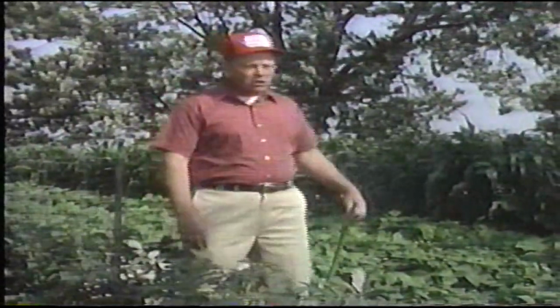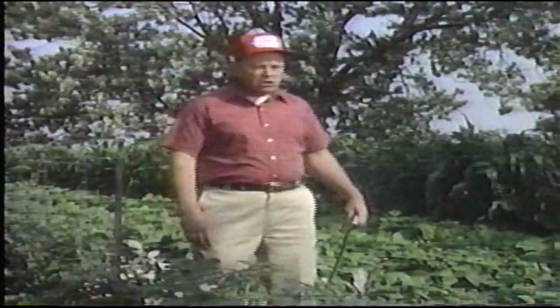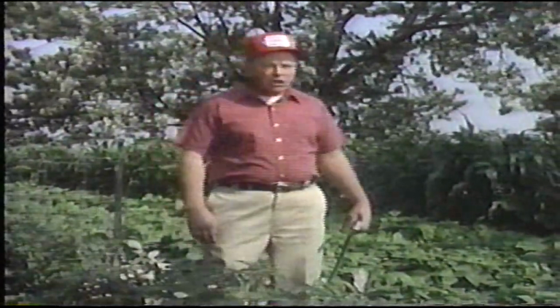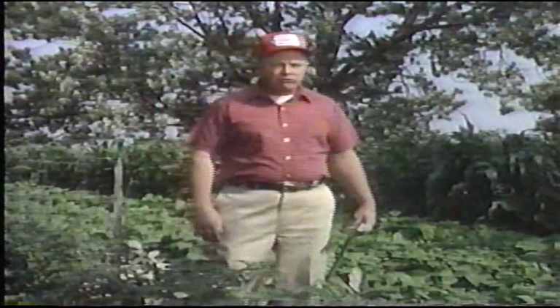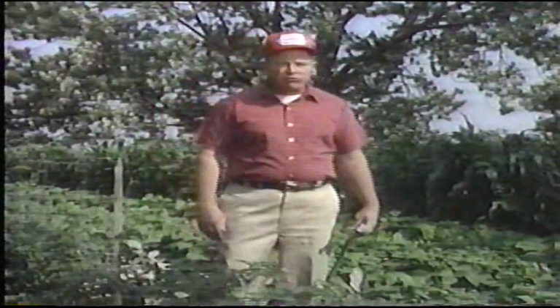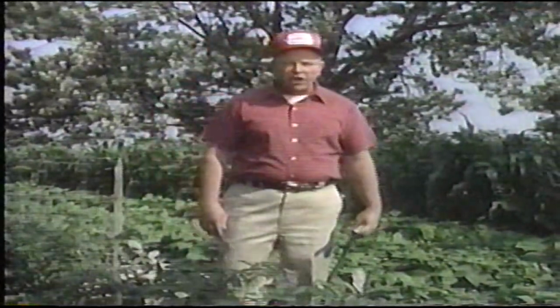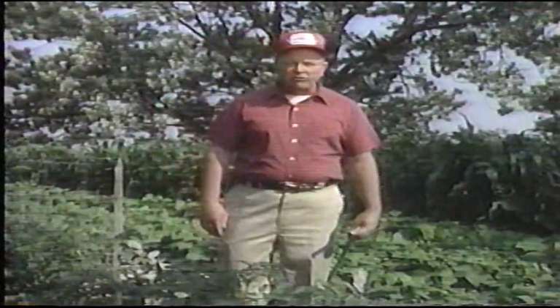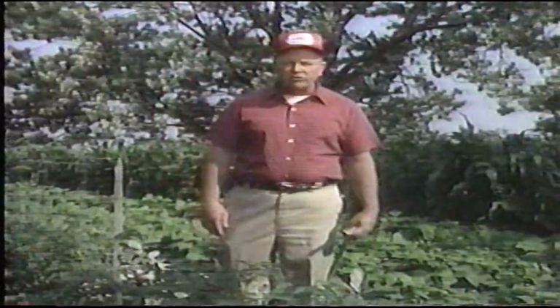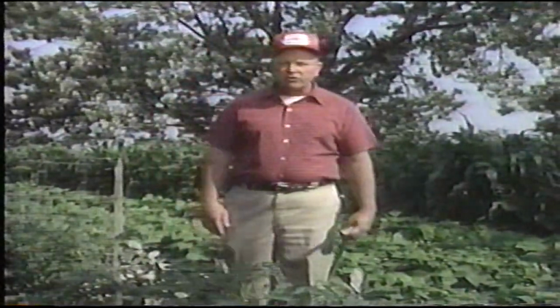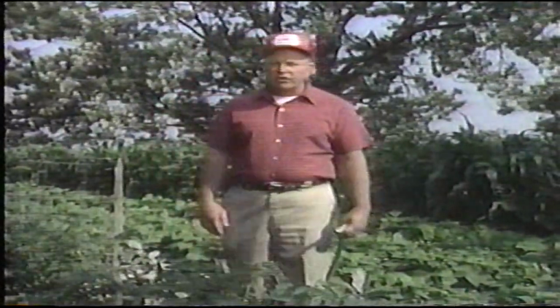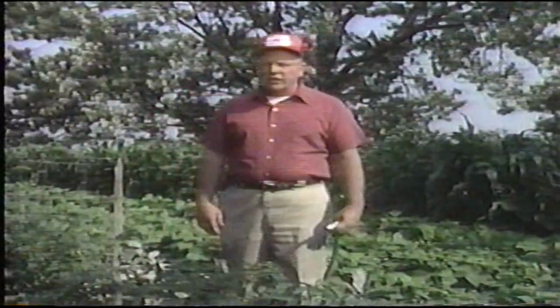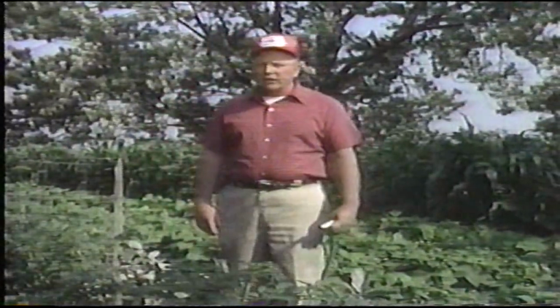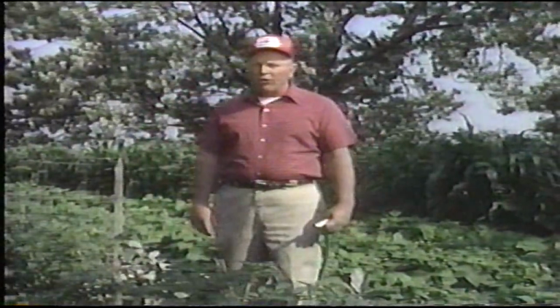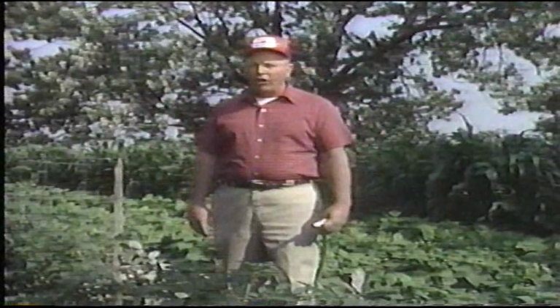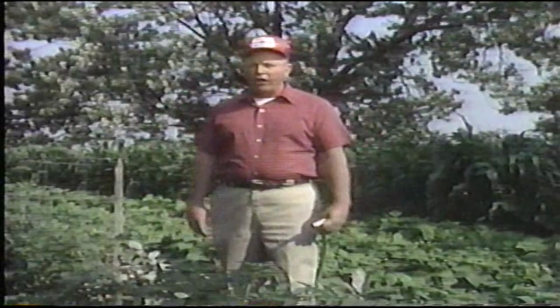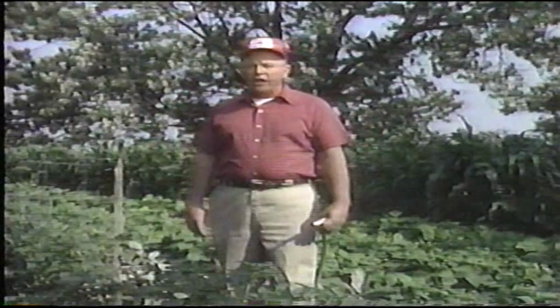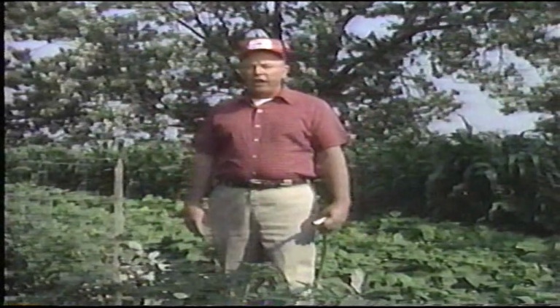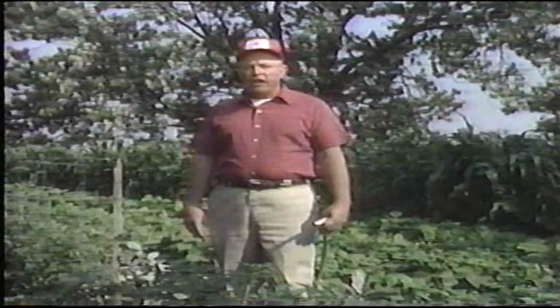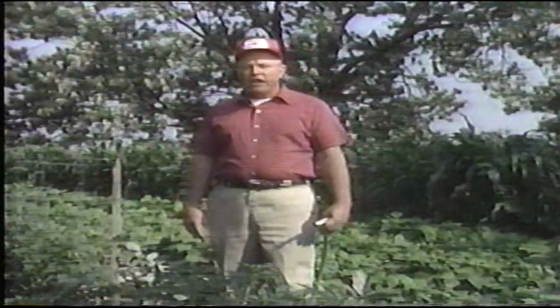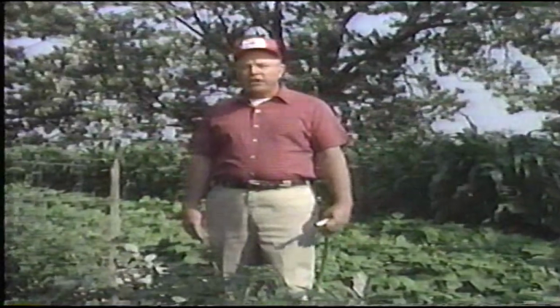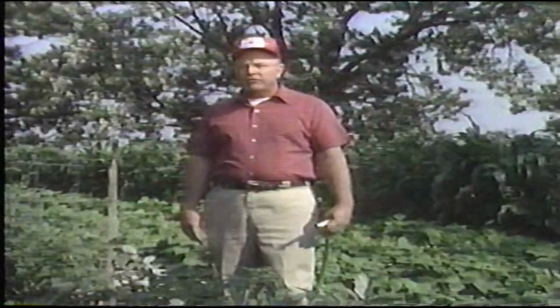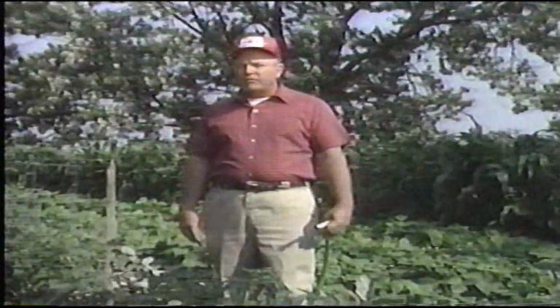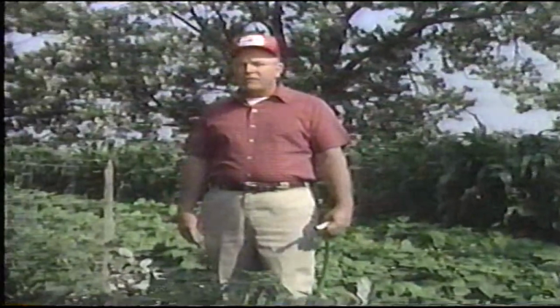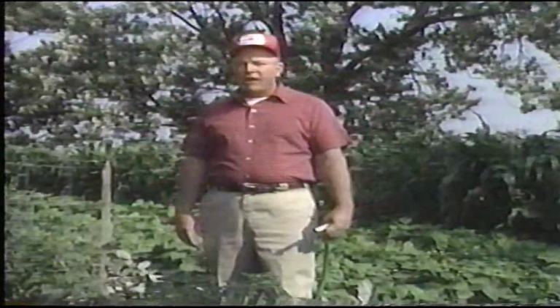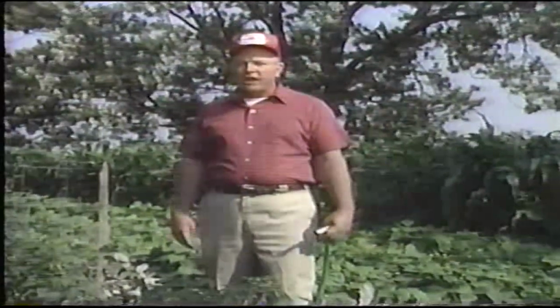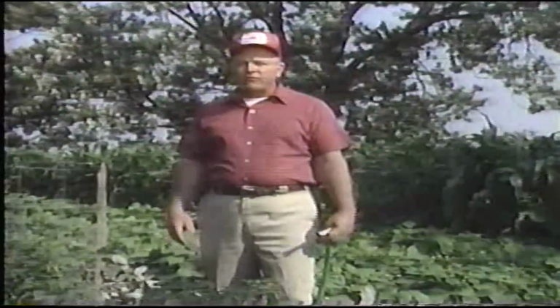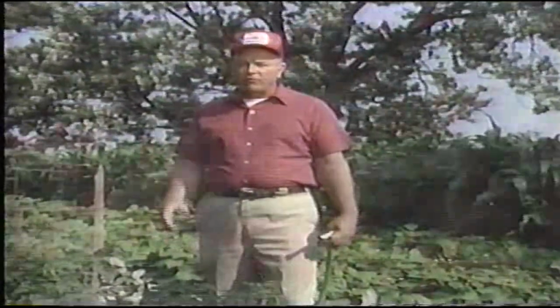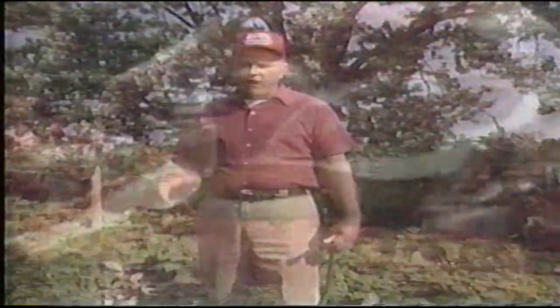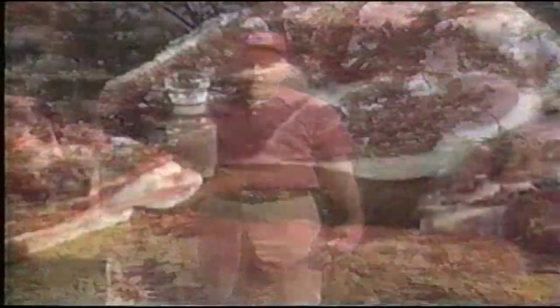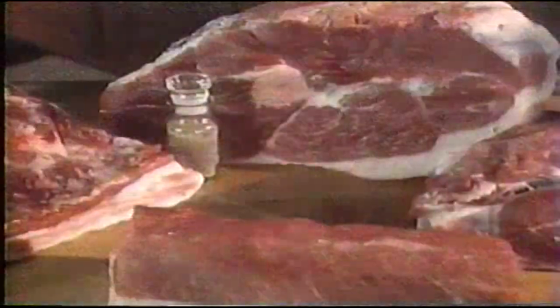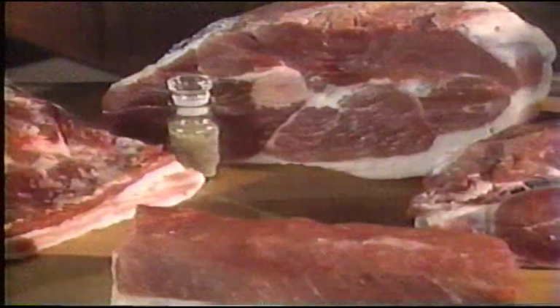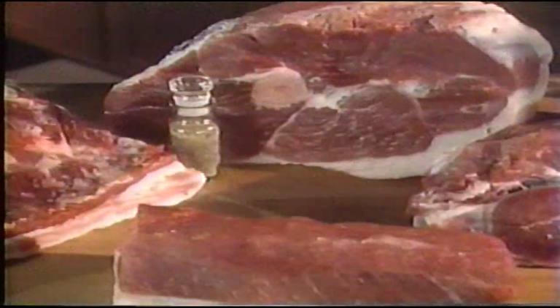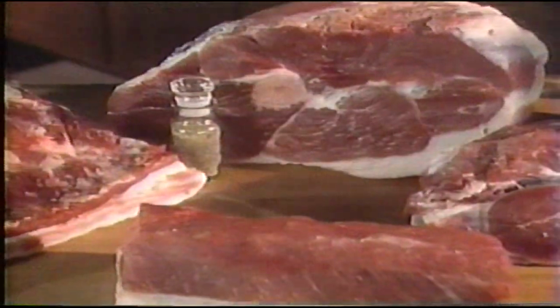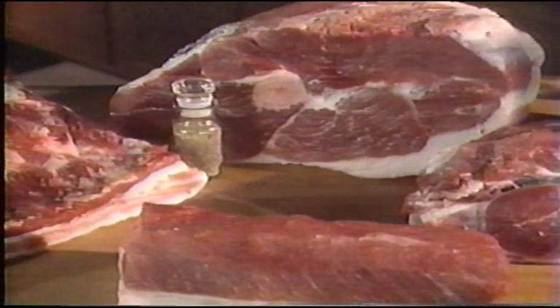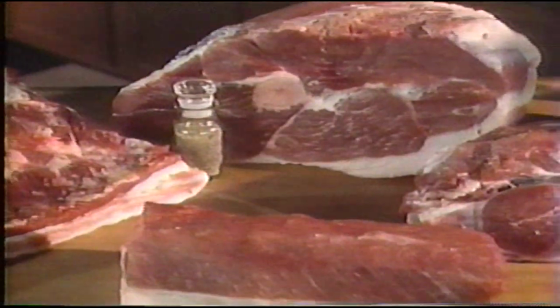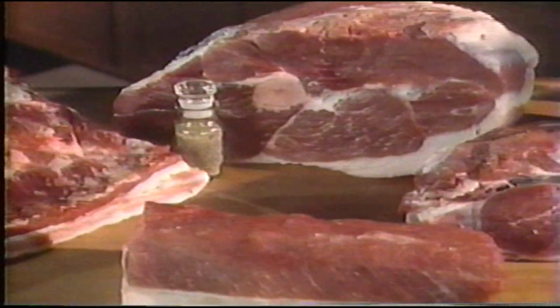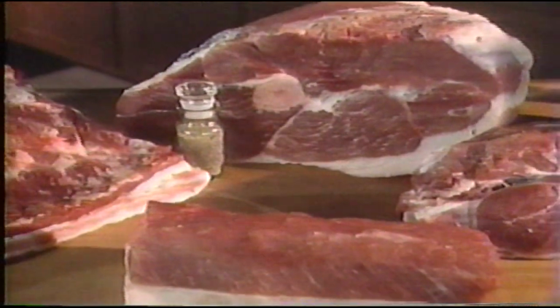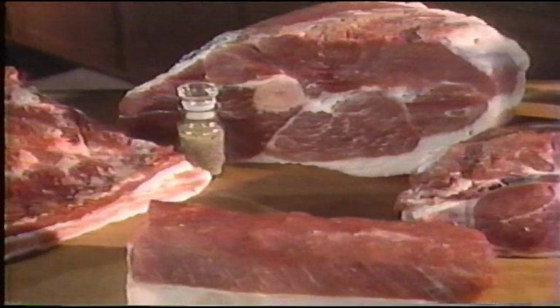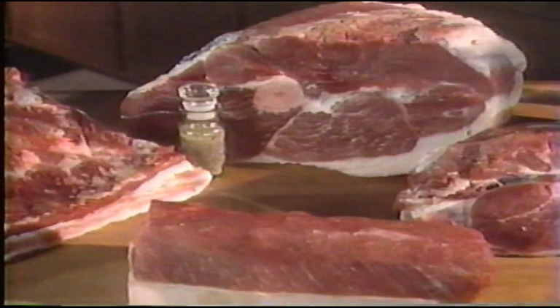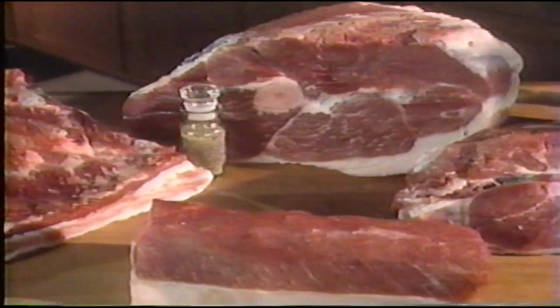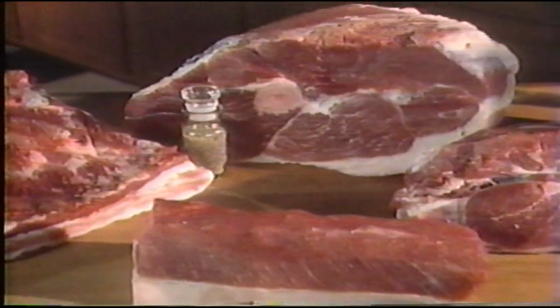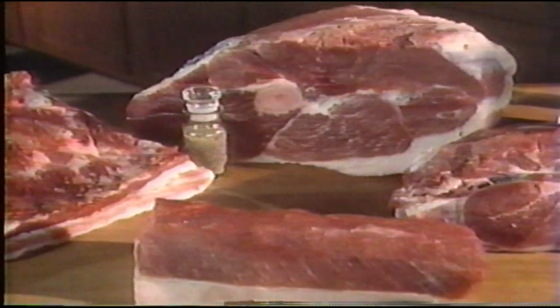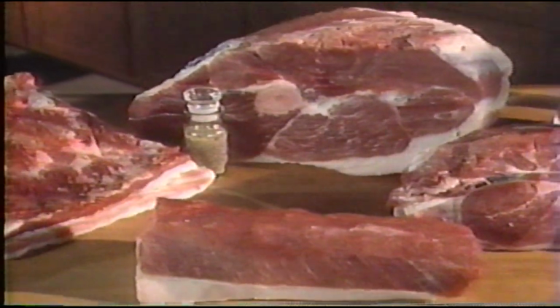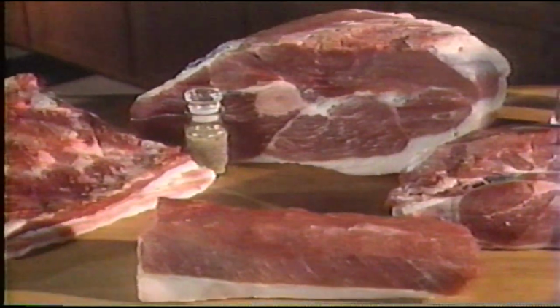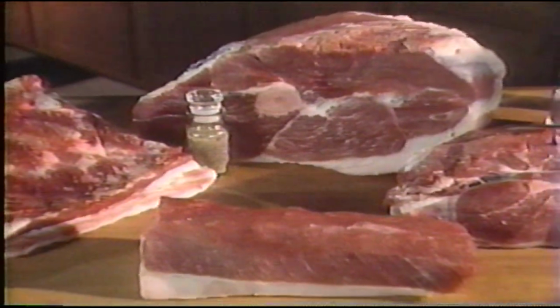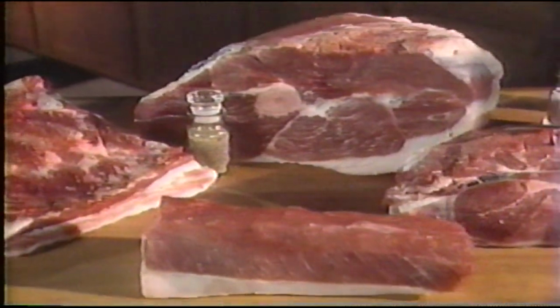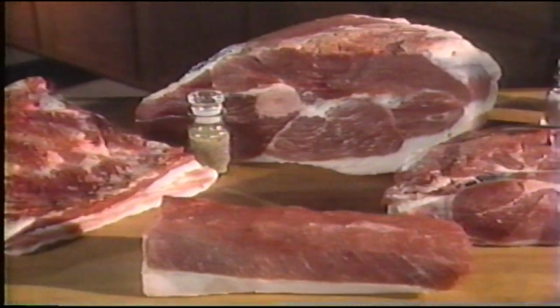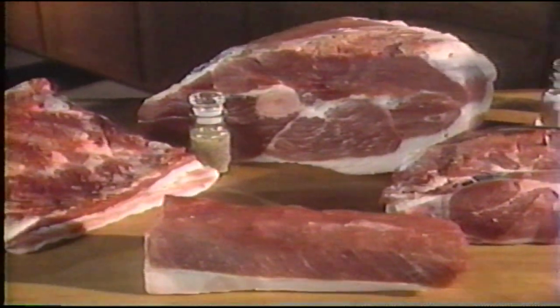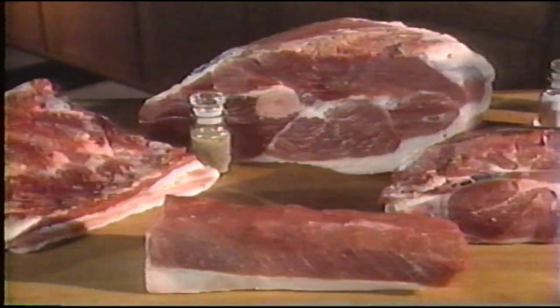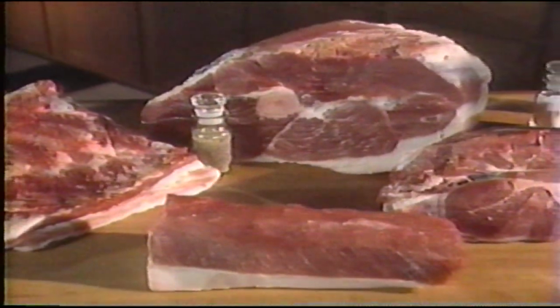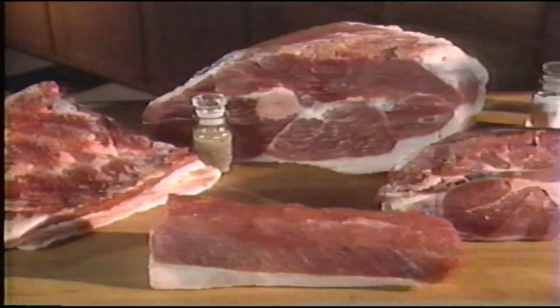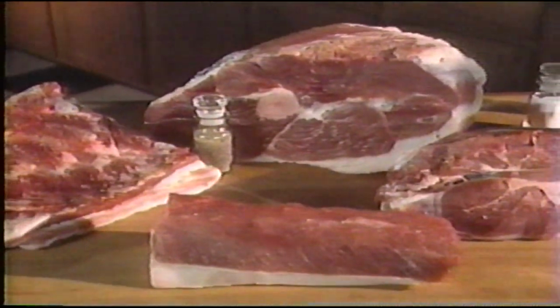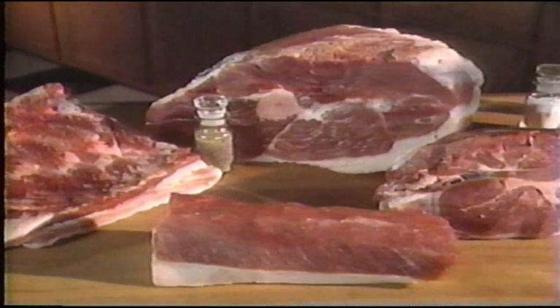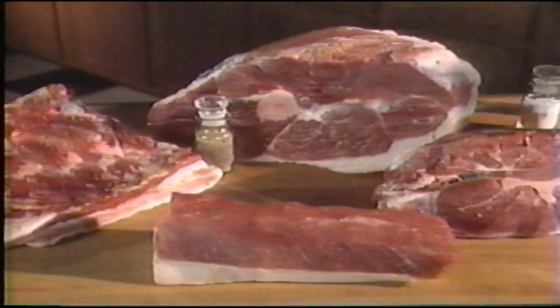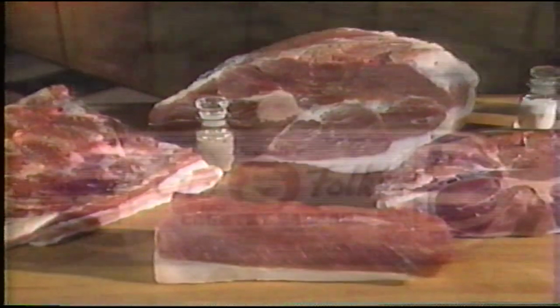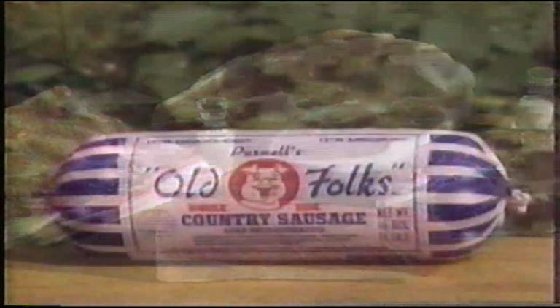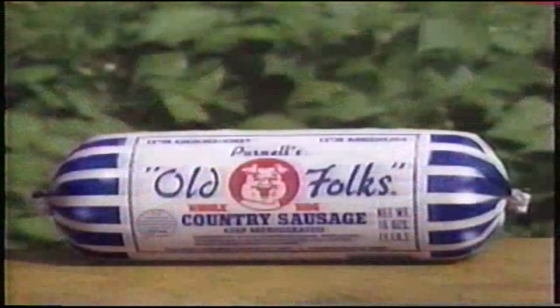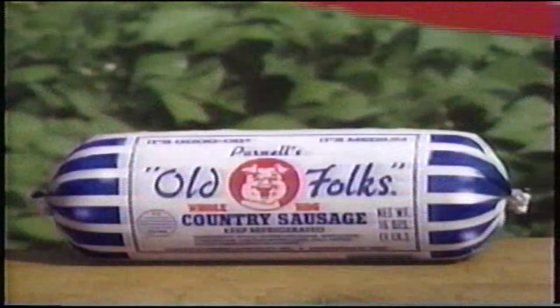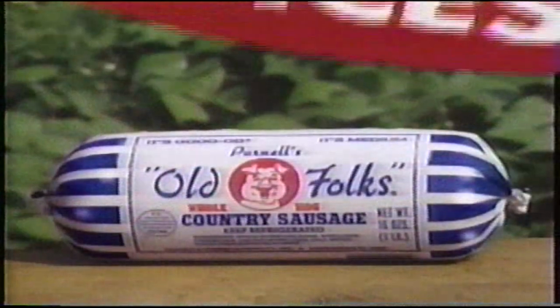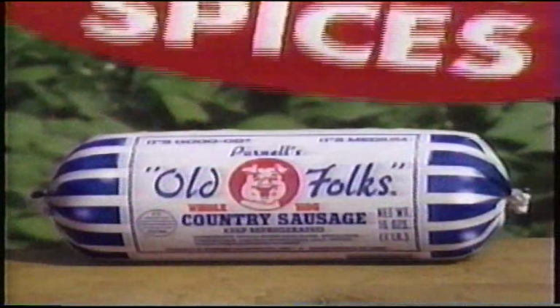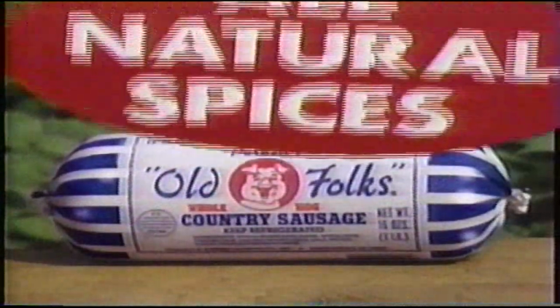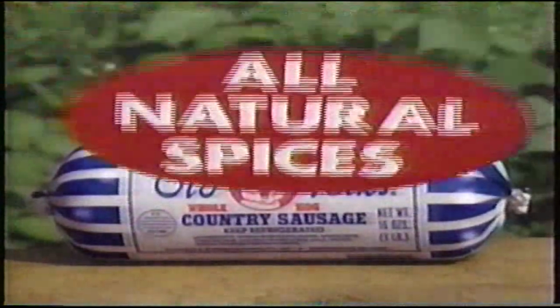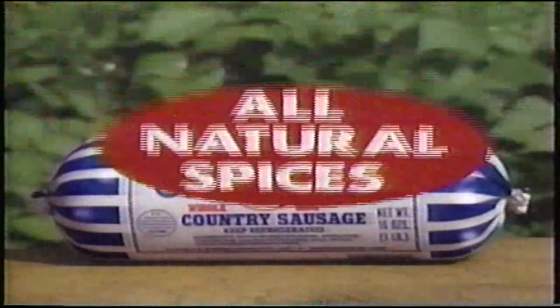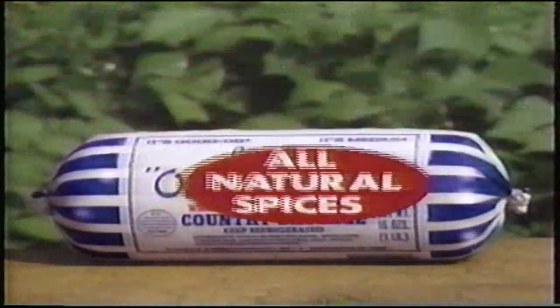Good country sausage doesn't need water. It needs to be made from ham, shoulders, loins, bacon, and seasoned with all natural spices.